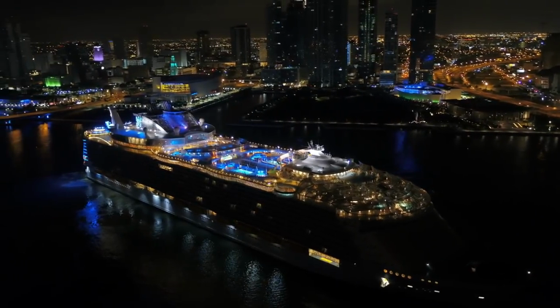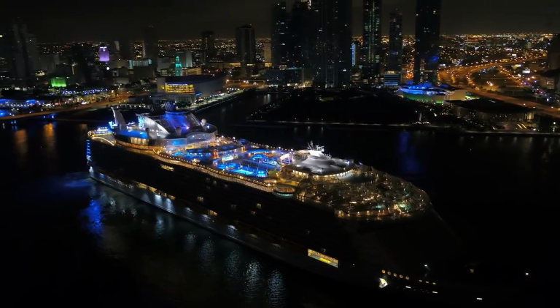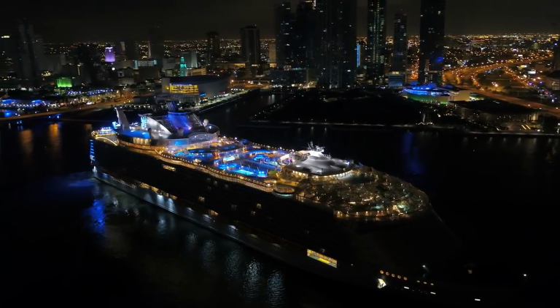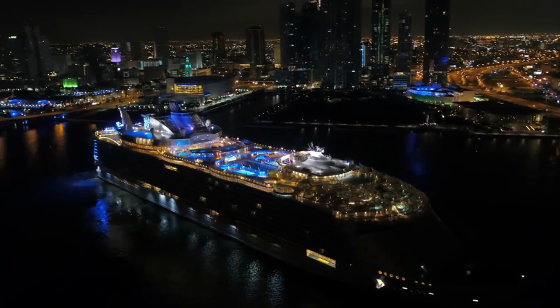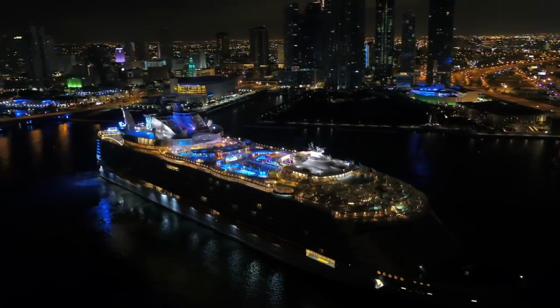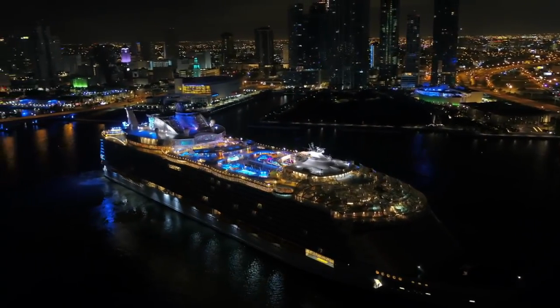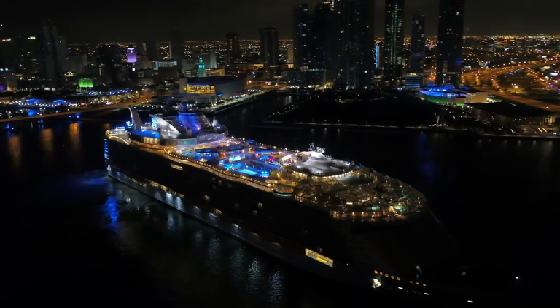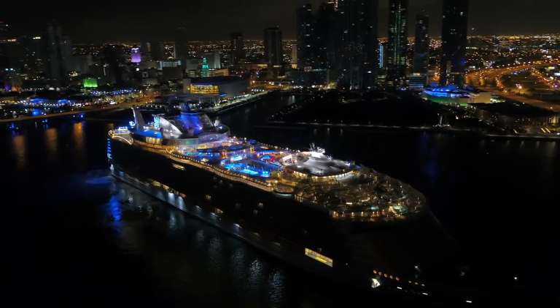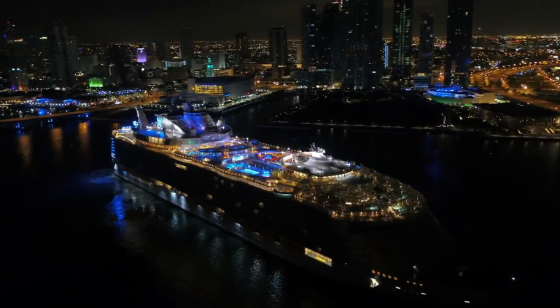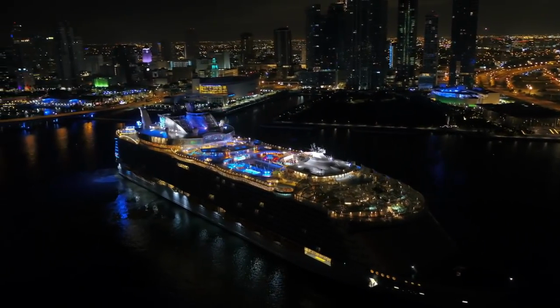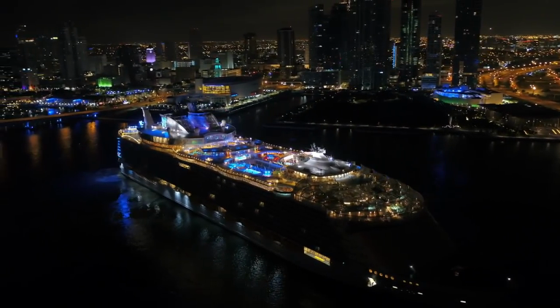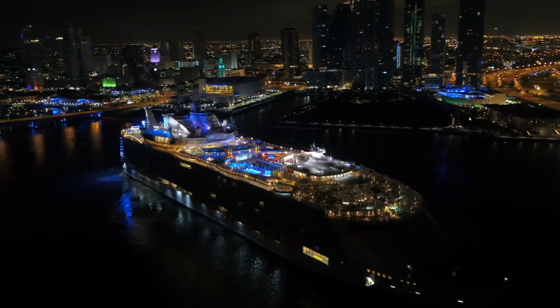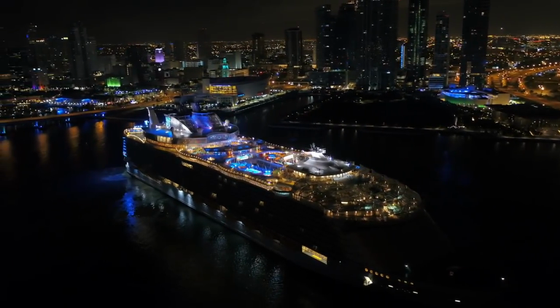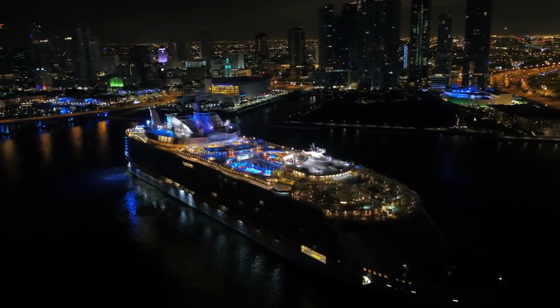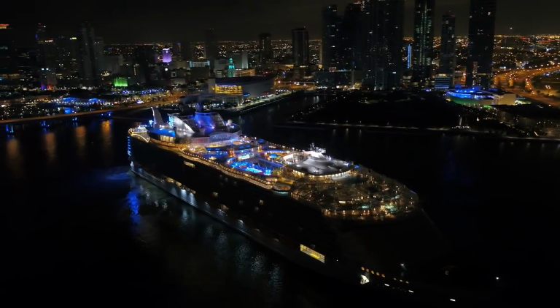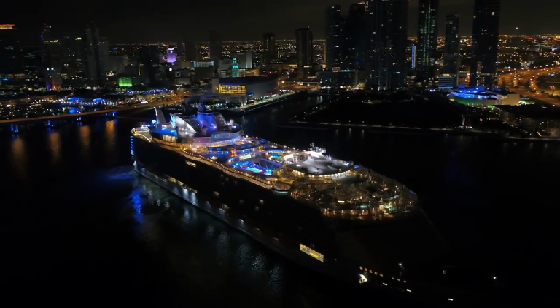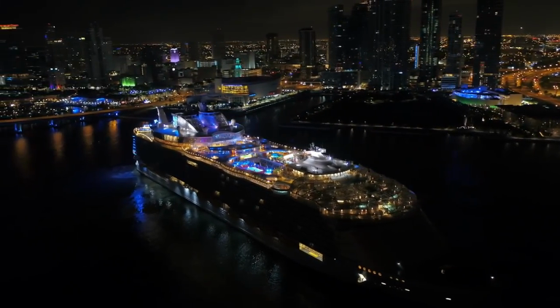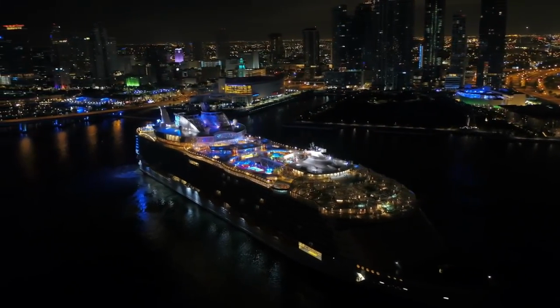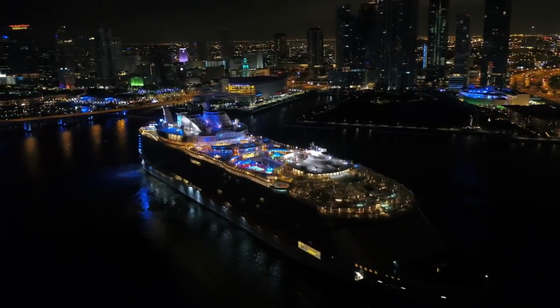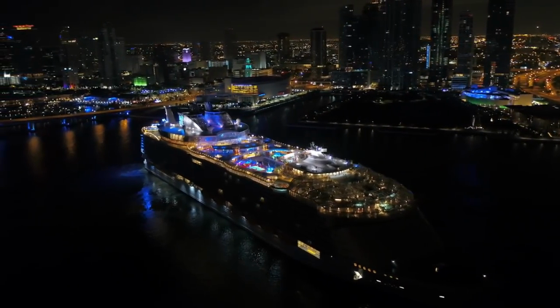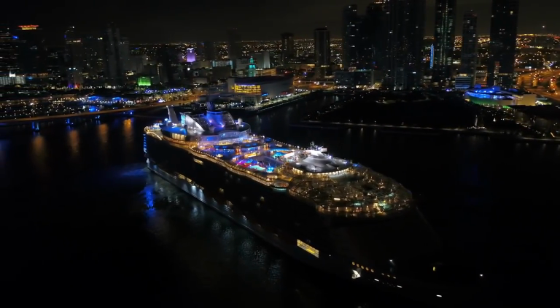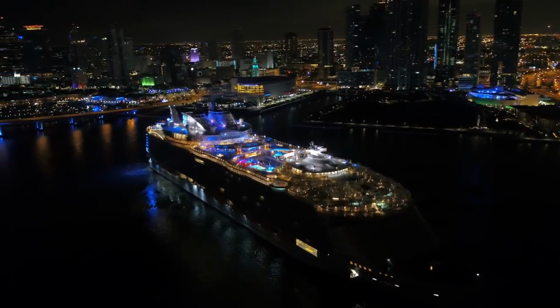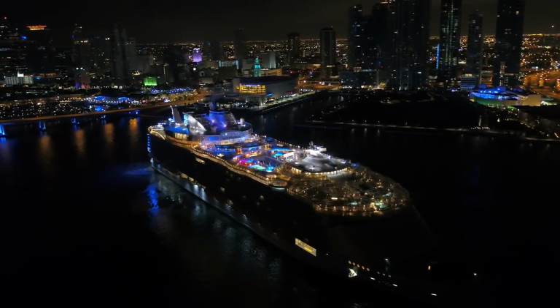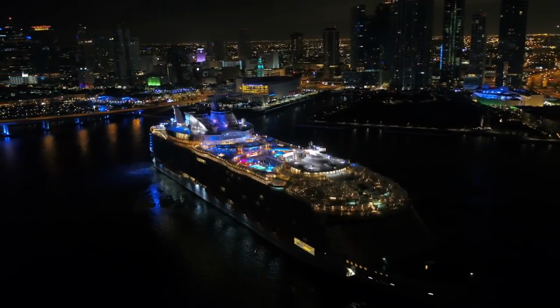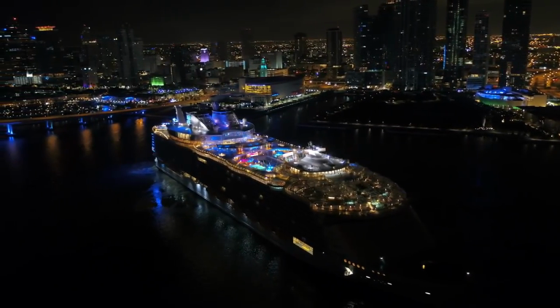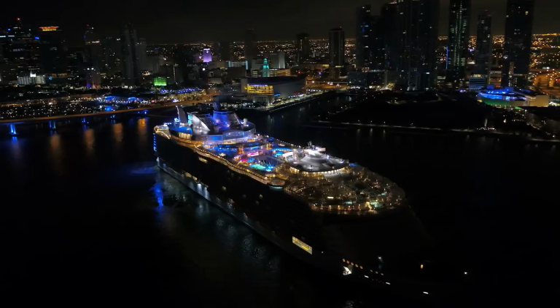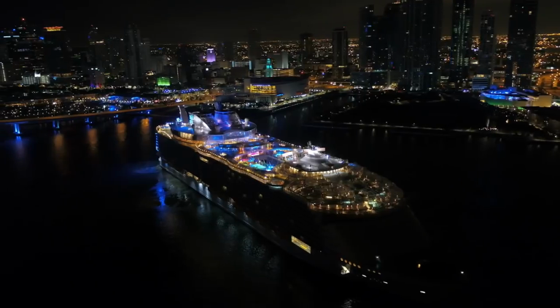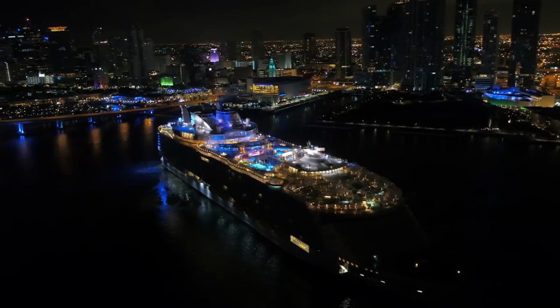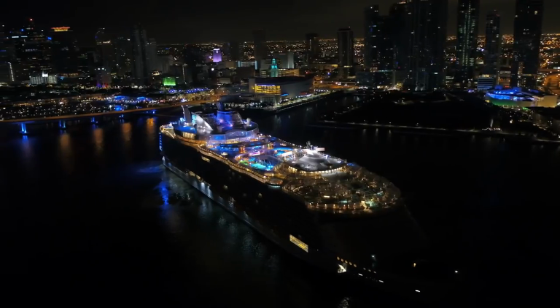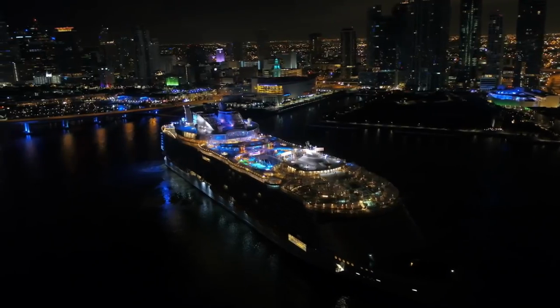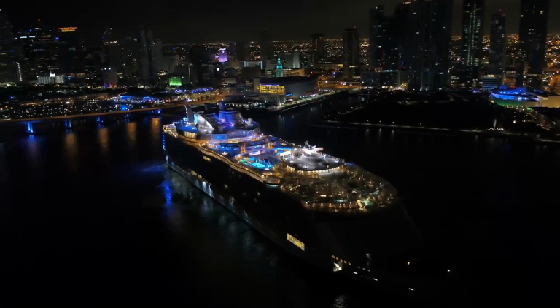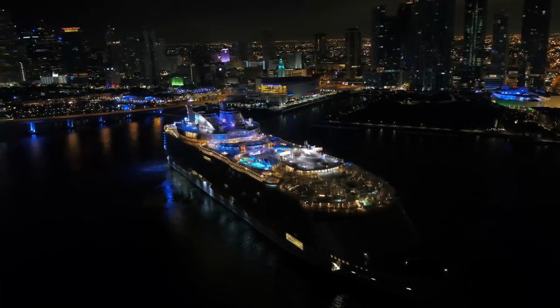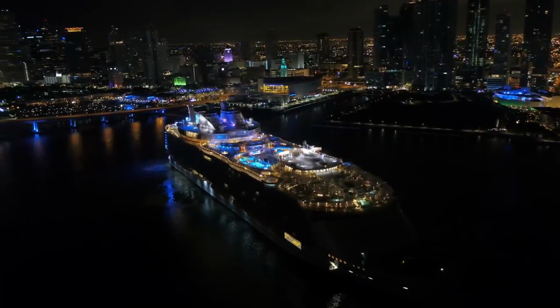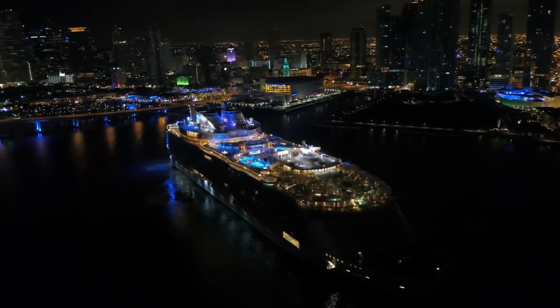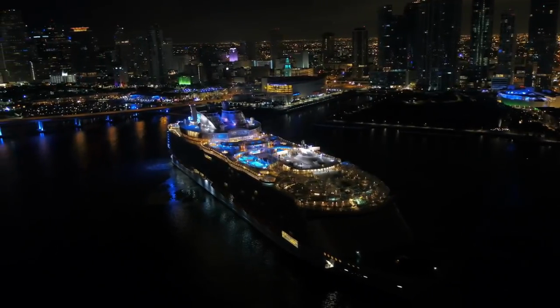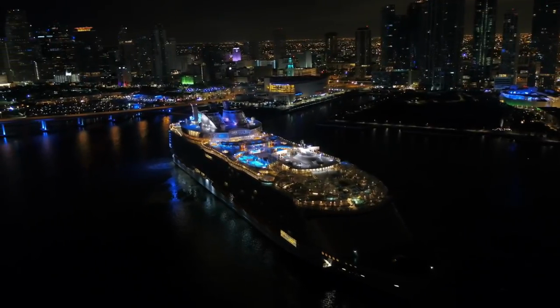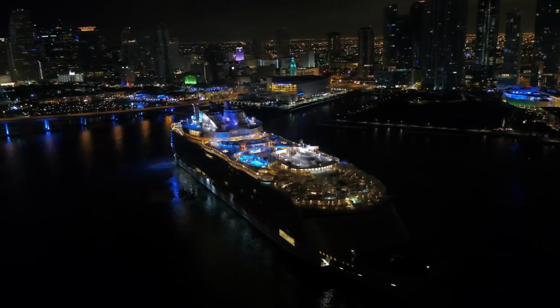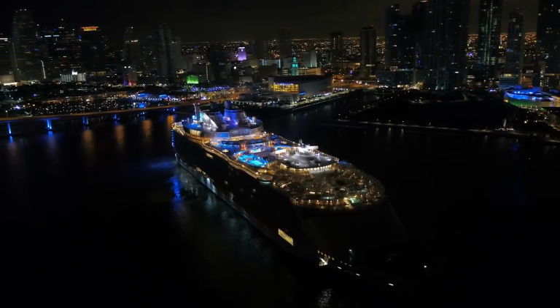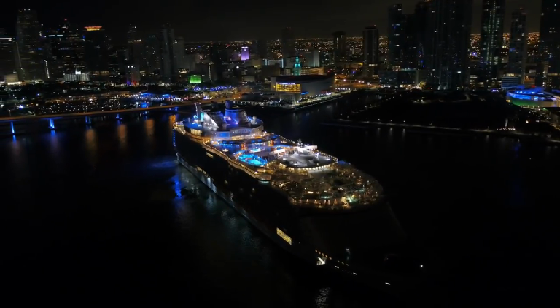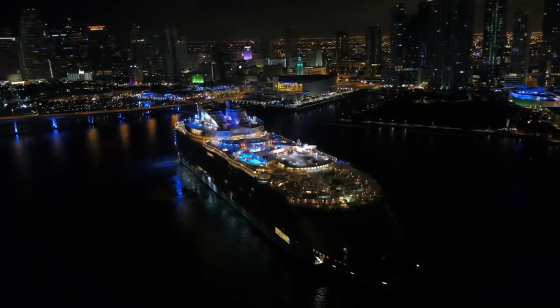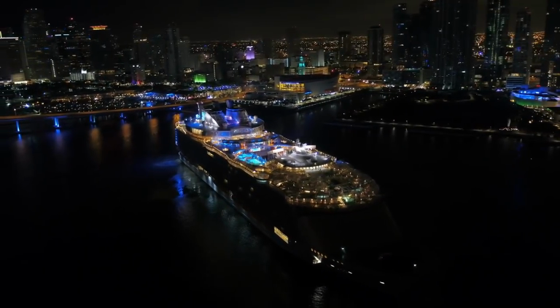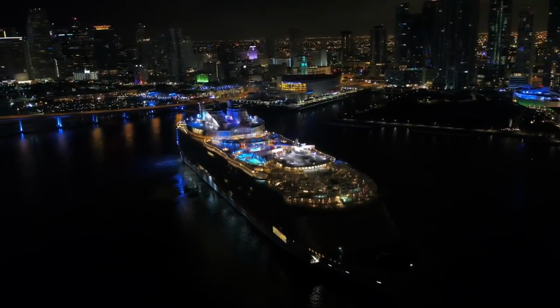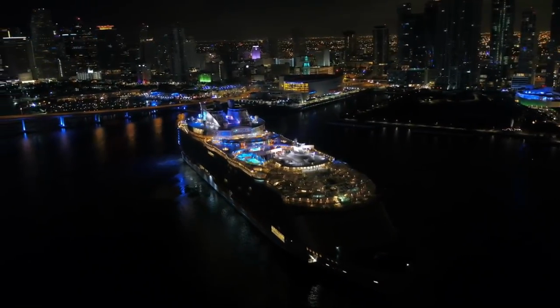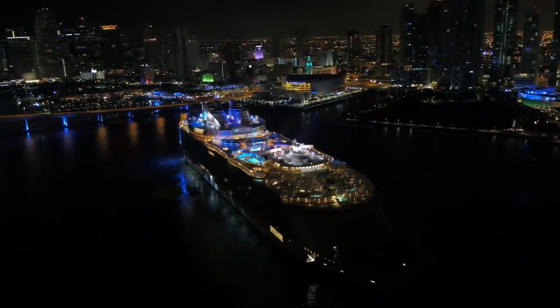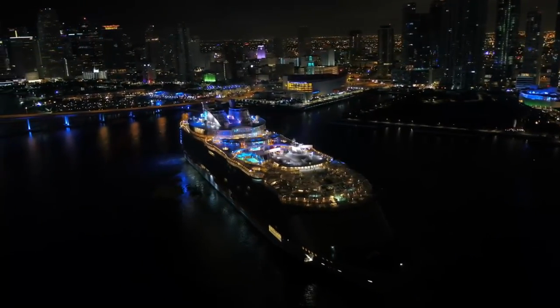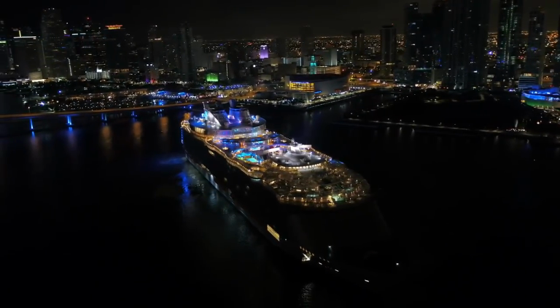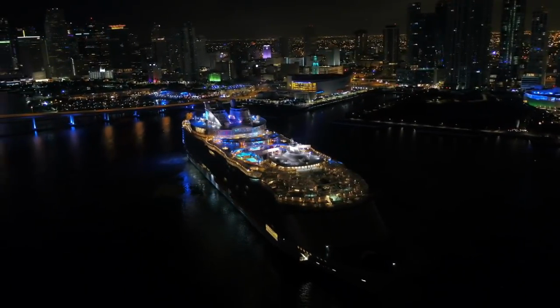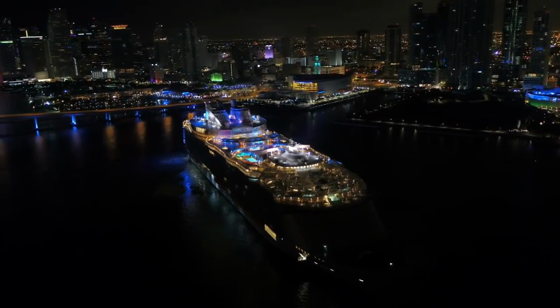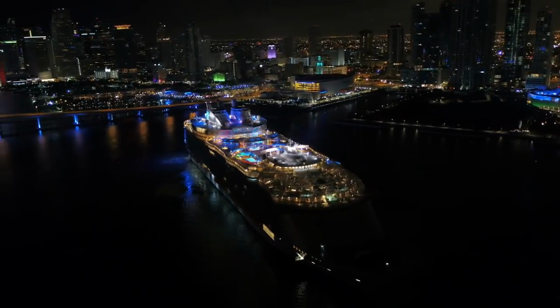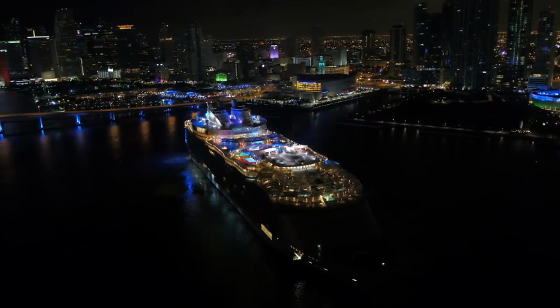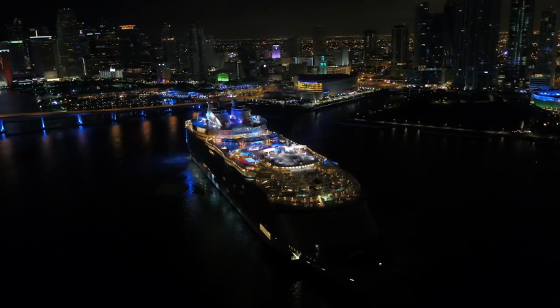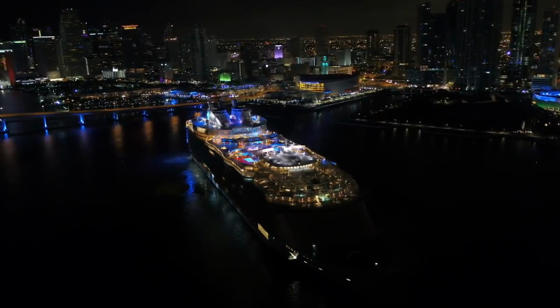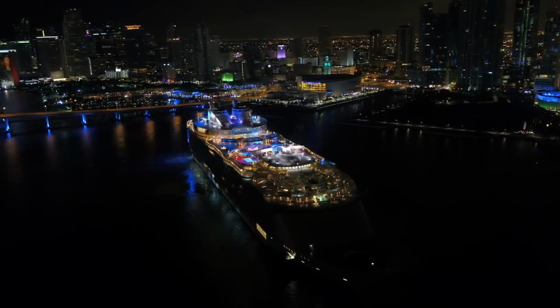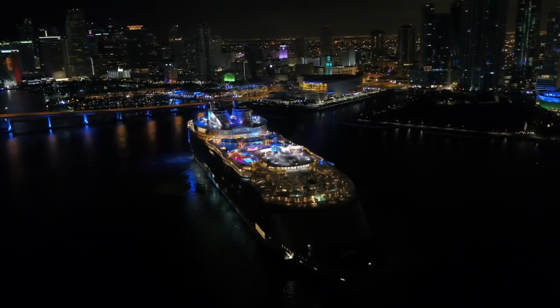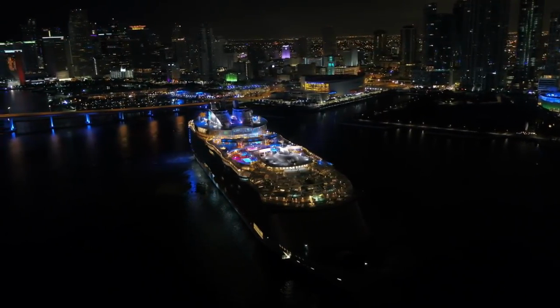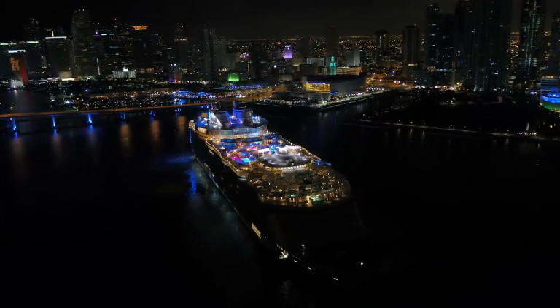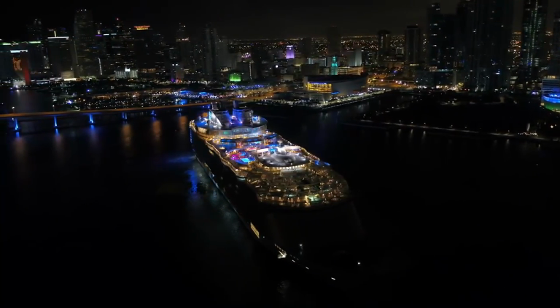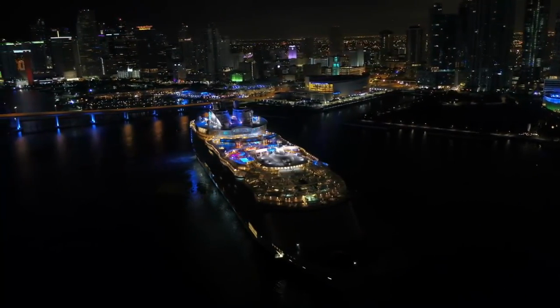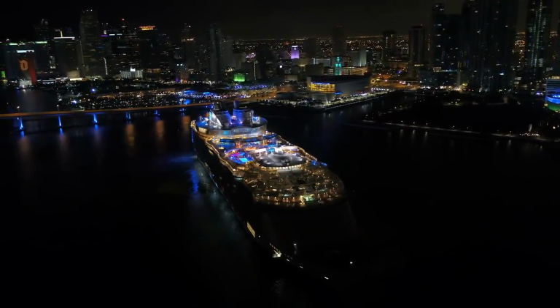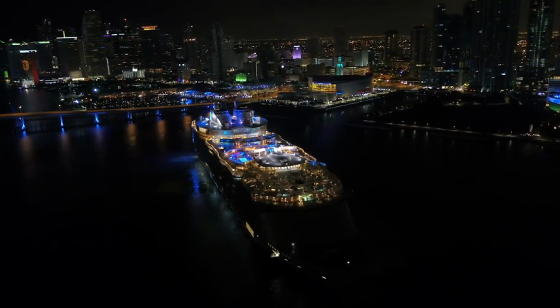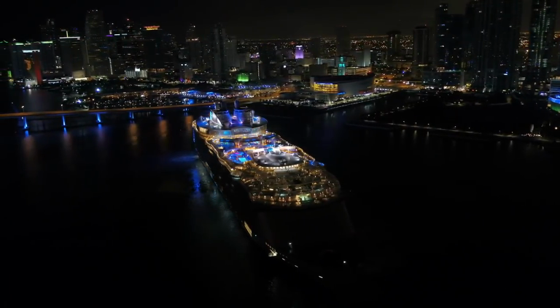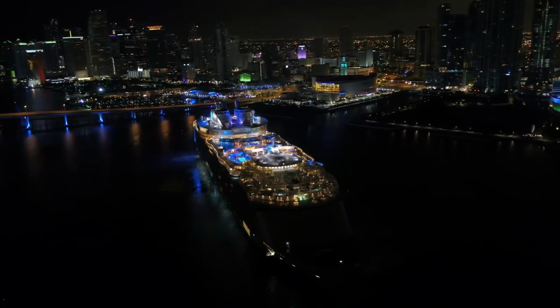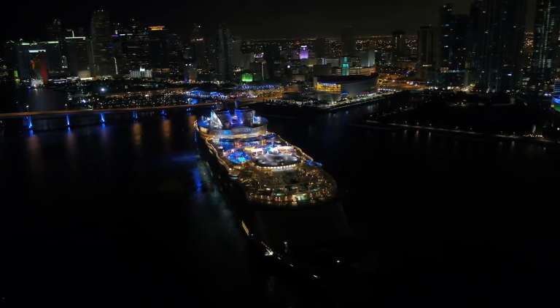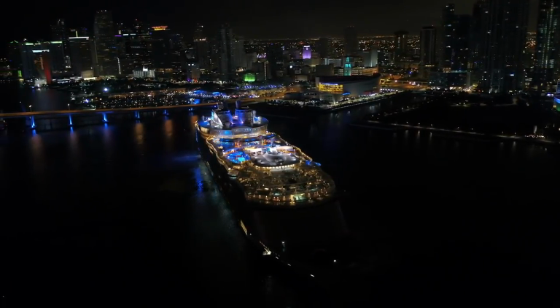The ship turns so slowly that here on YouTube, it's more fun to see it done in a time lapse.